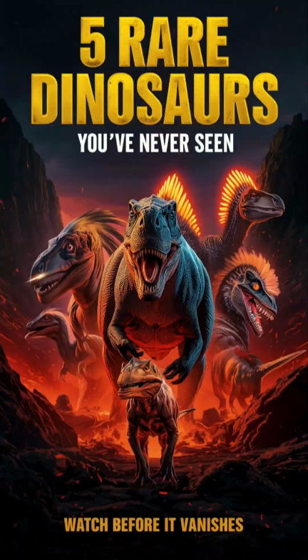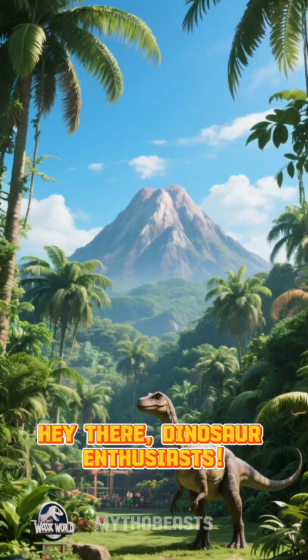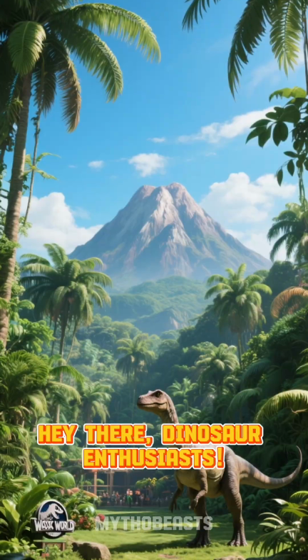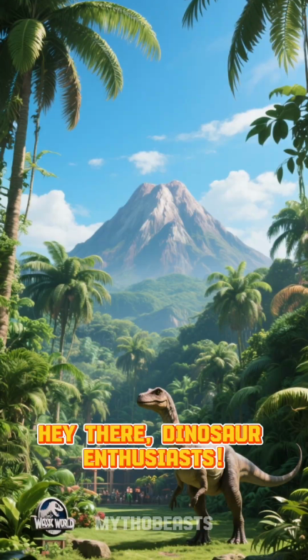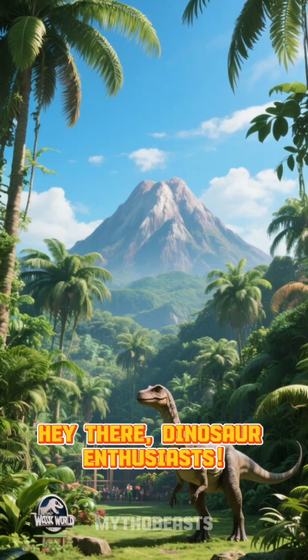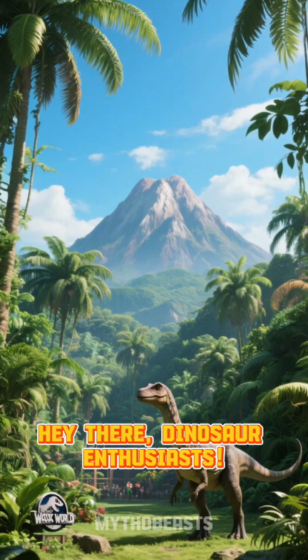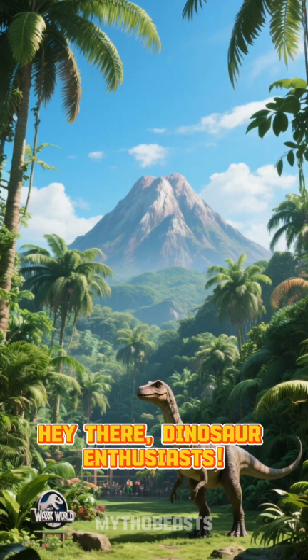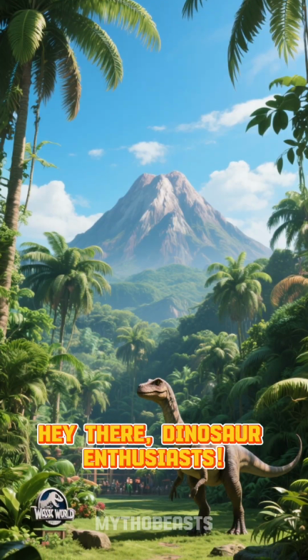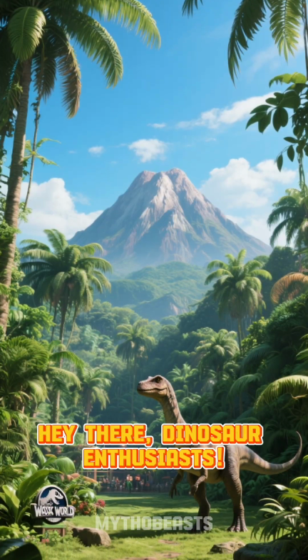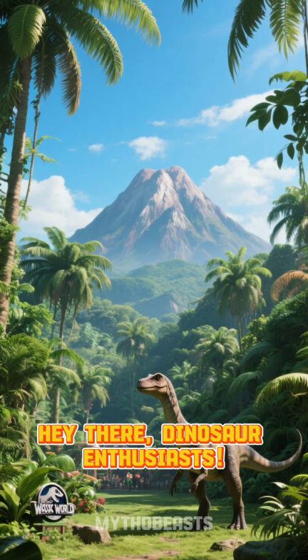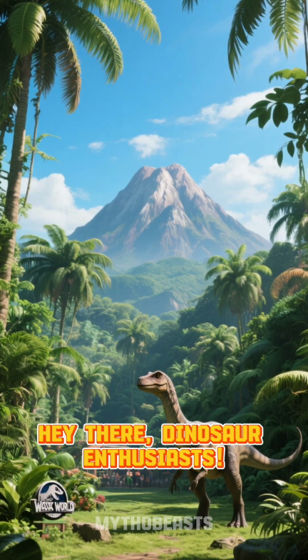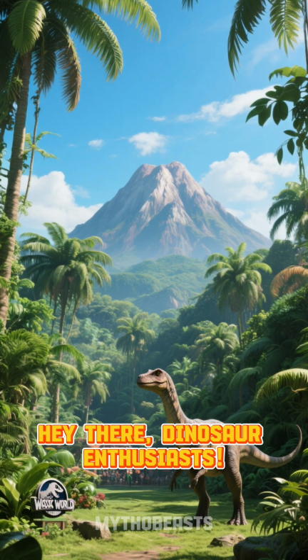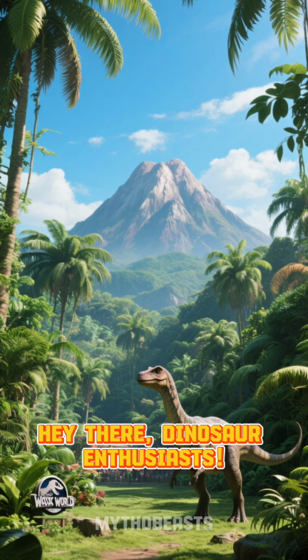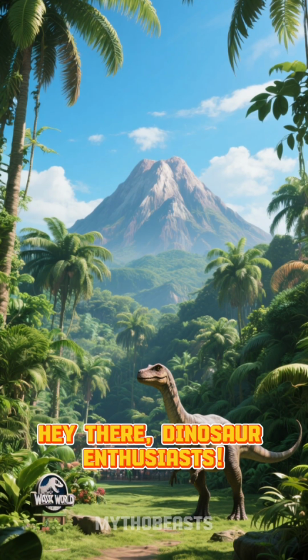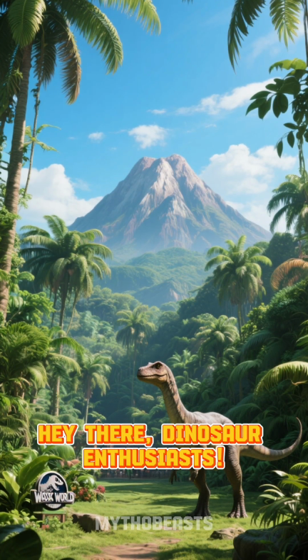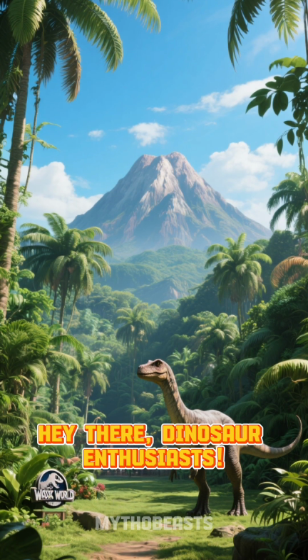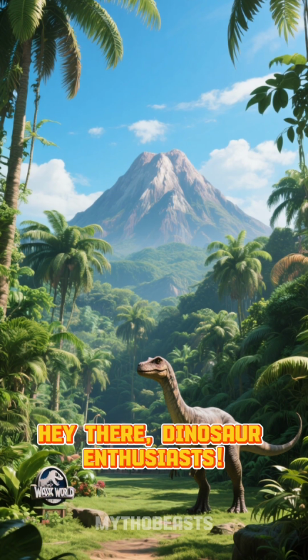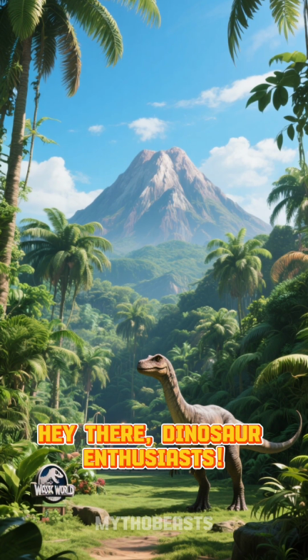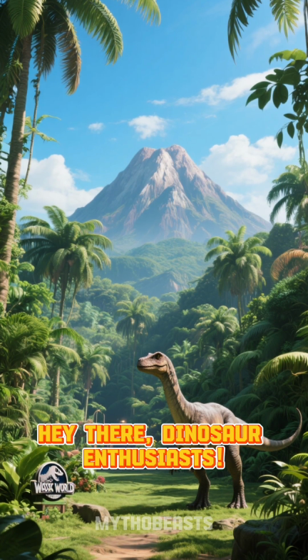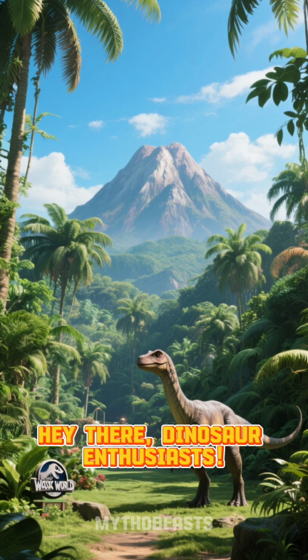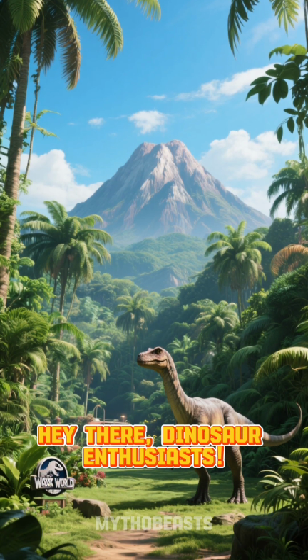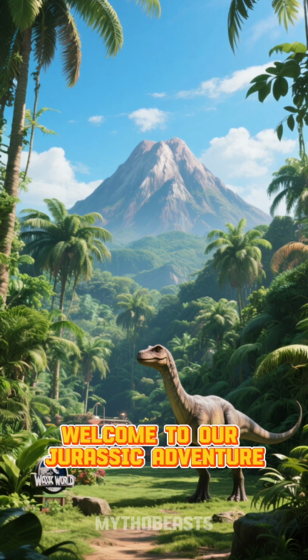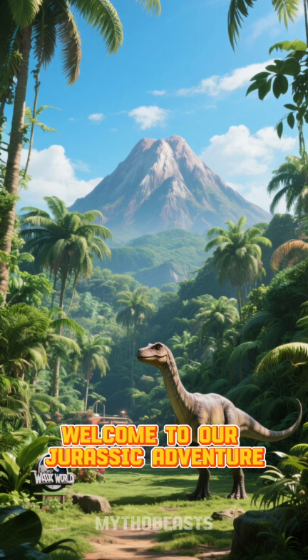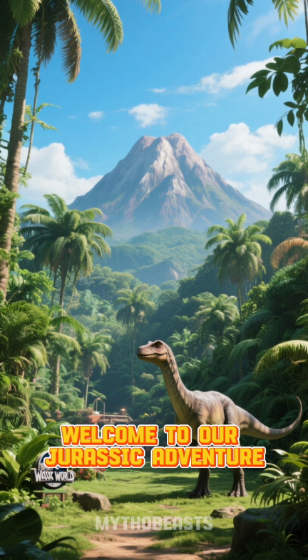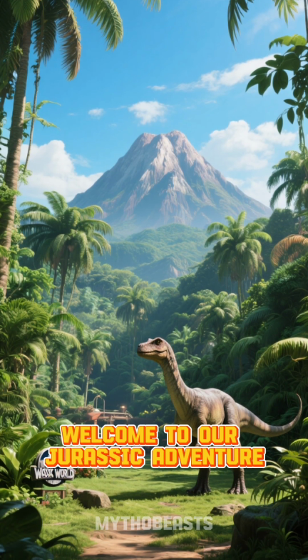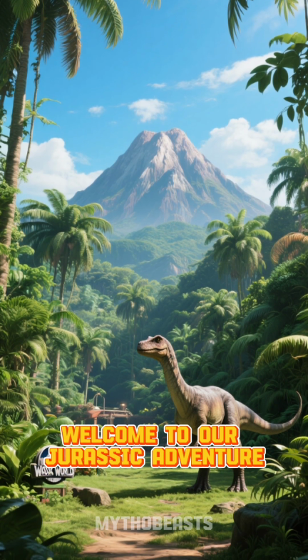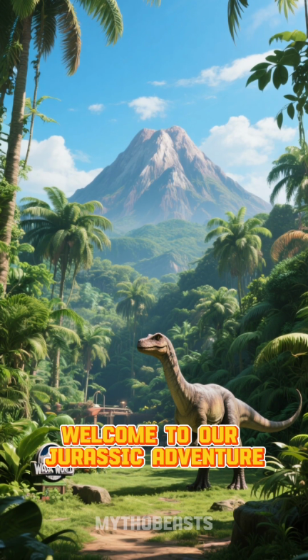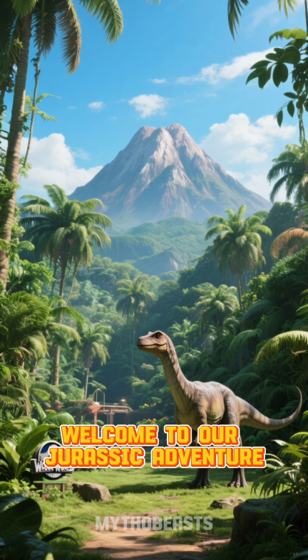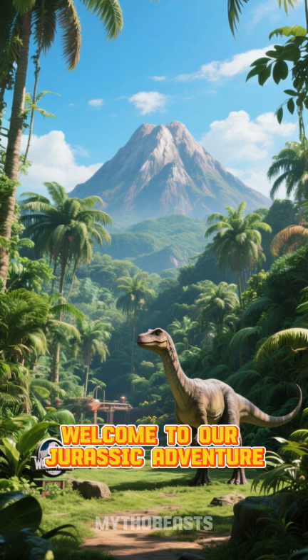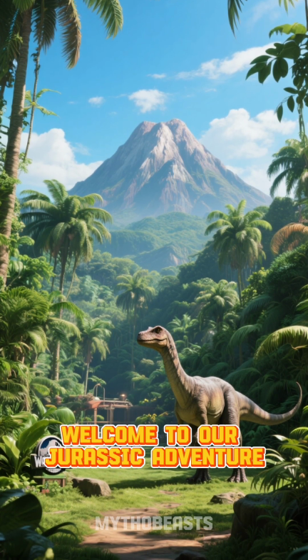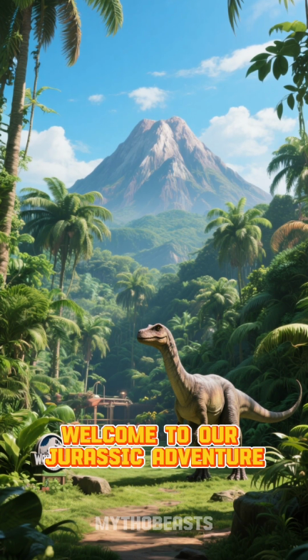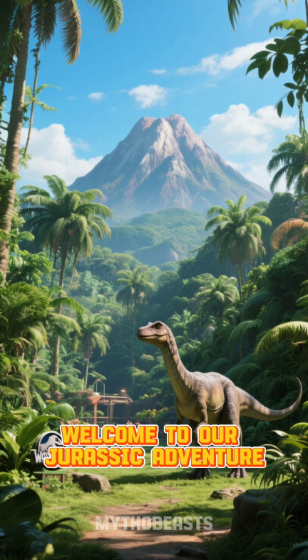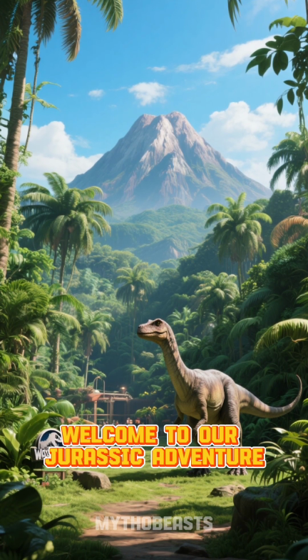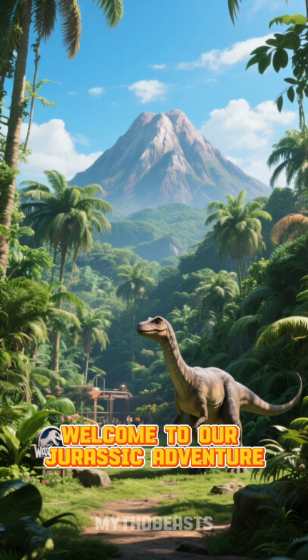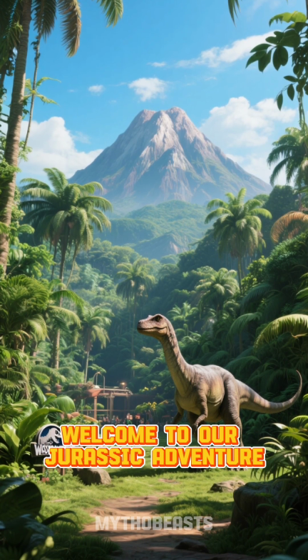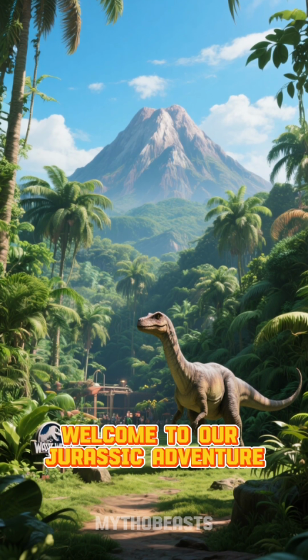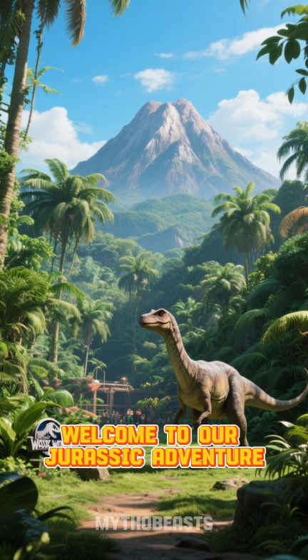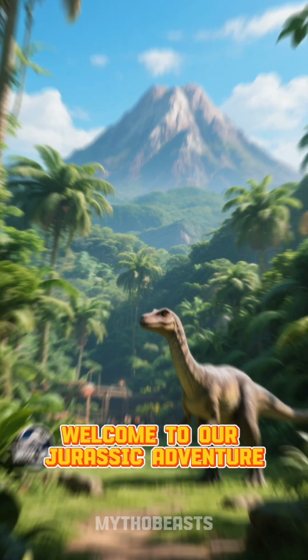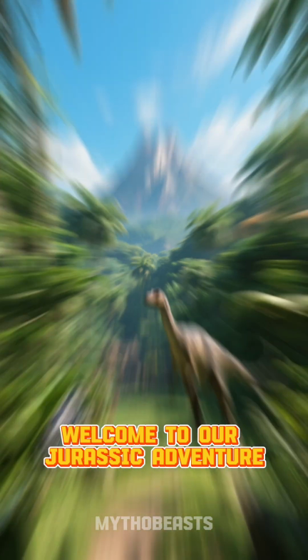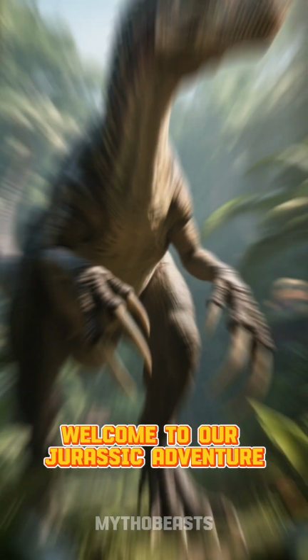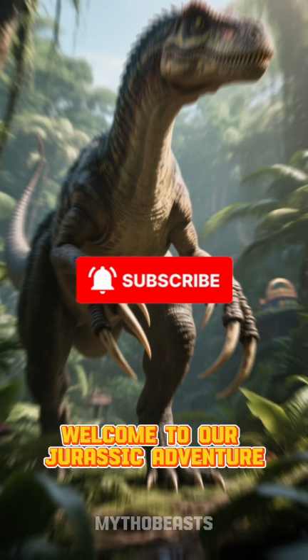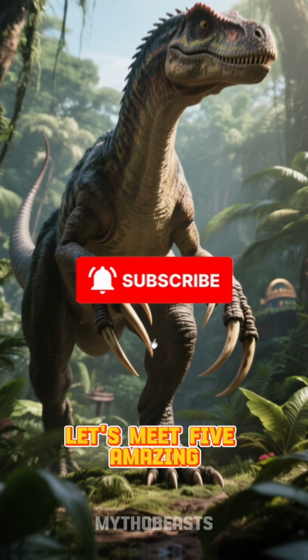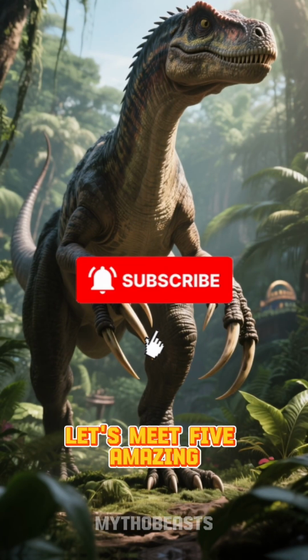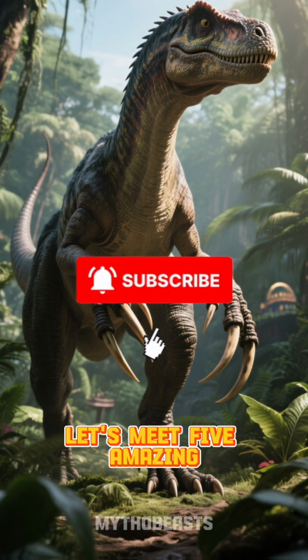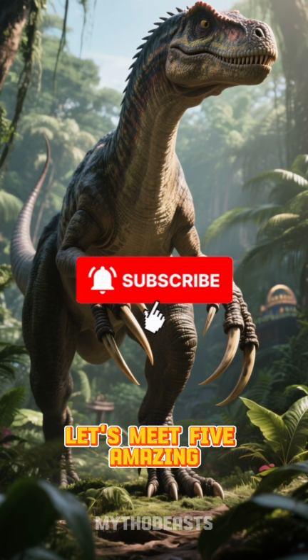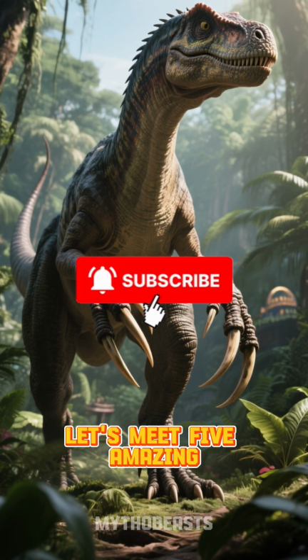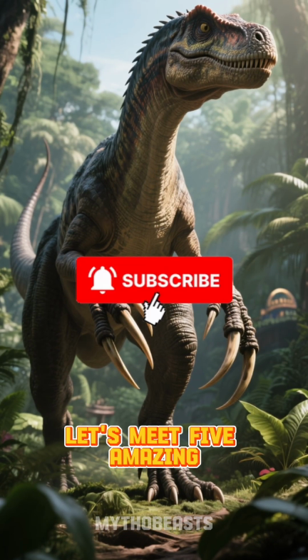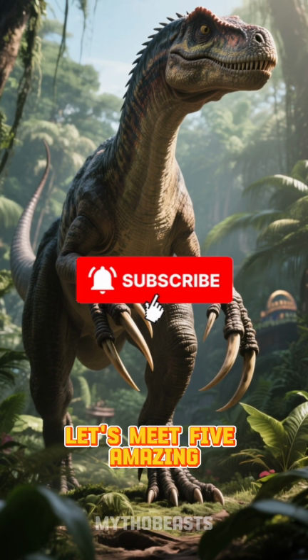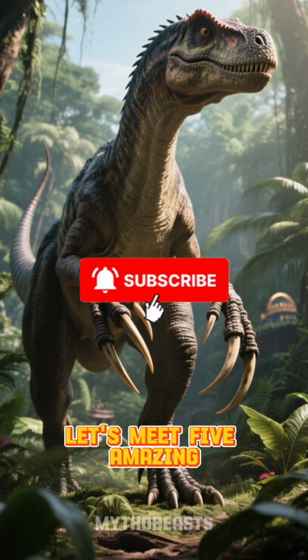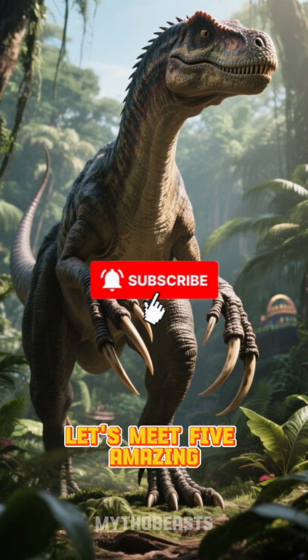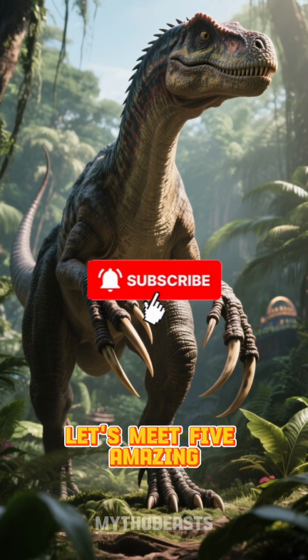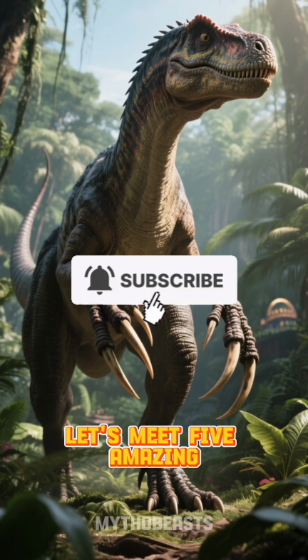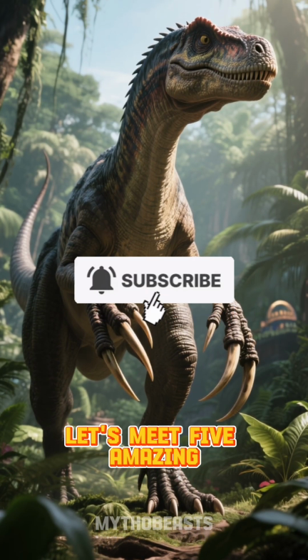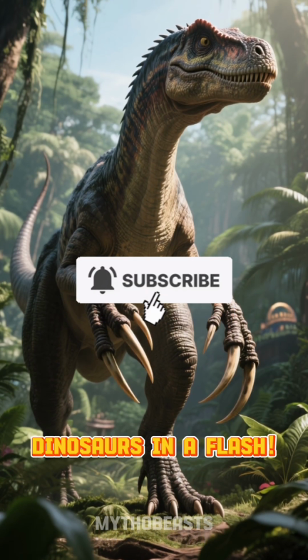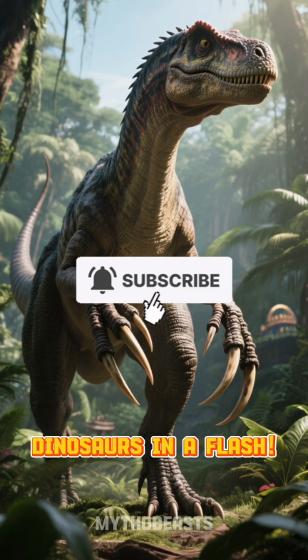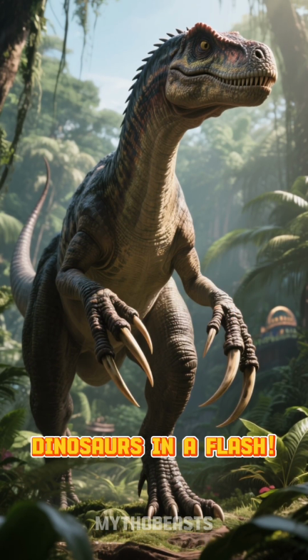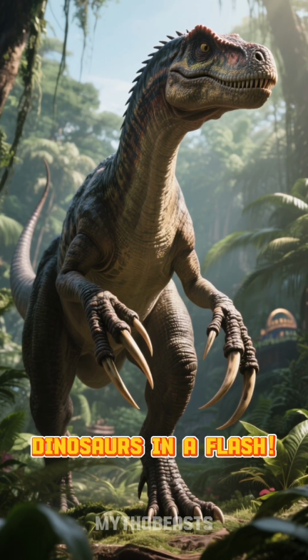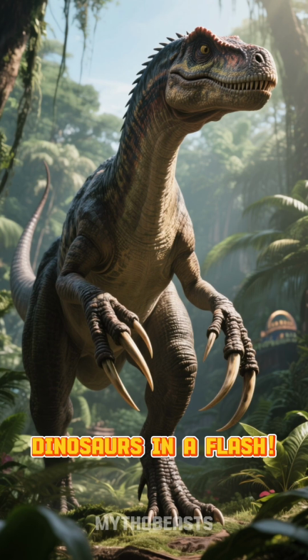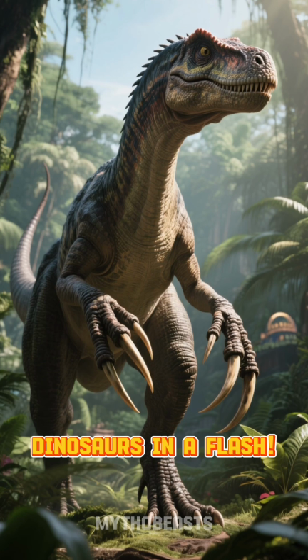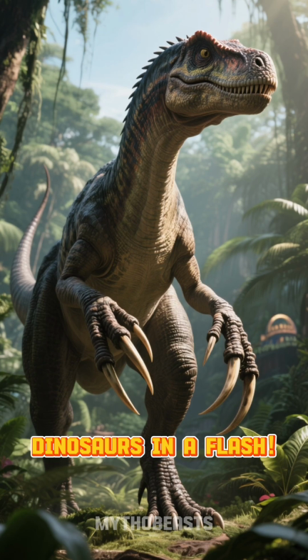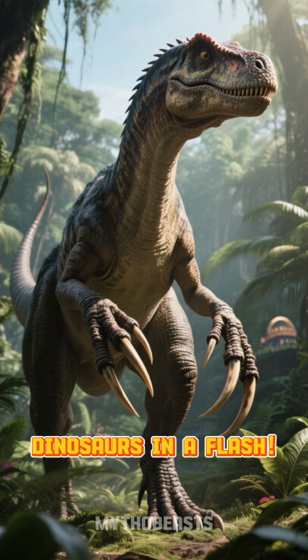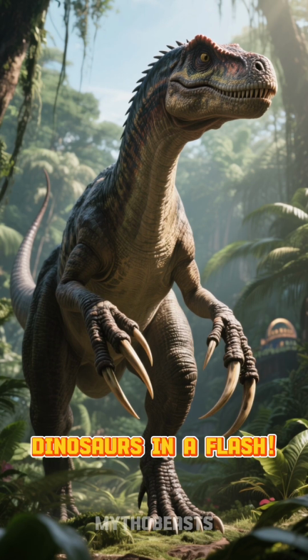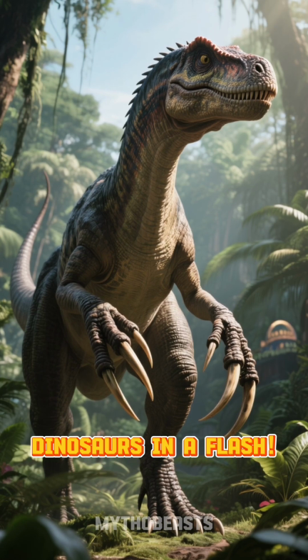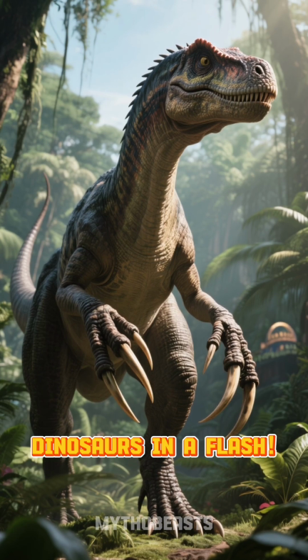Hey there, dinosaur enthusiasts. Welcome to our Jurassic adventure. Let's meet five amazing dinosaurs in a flash.